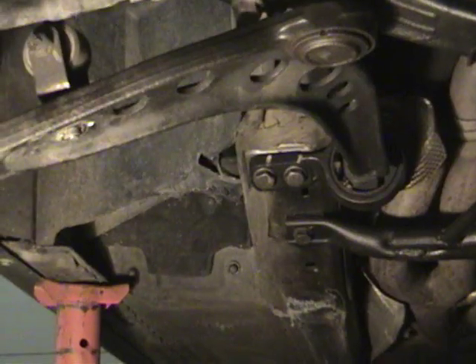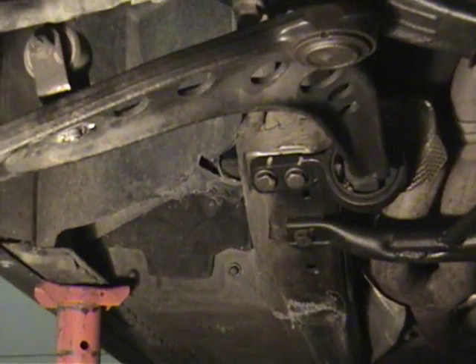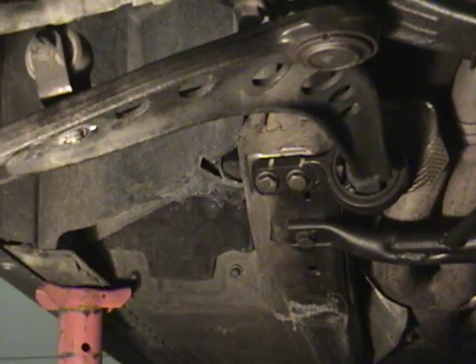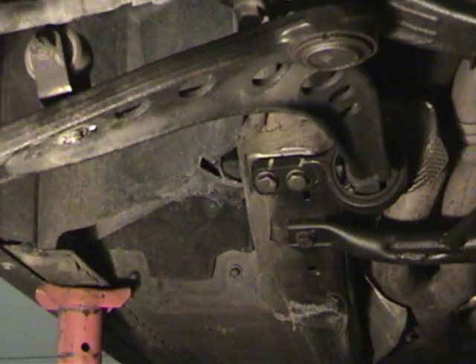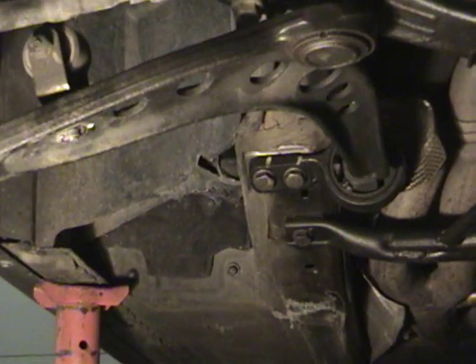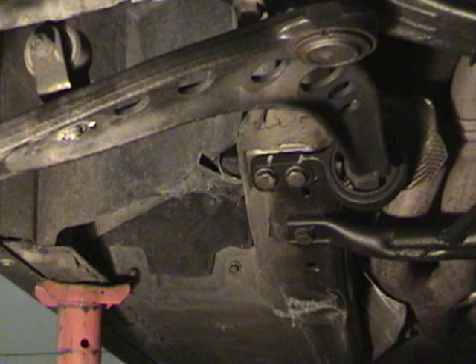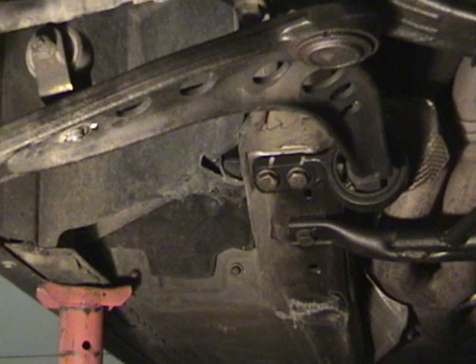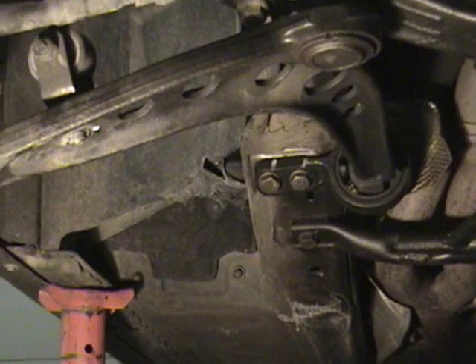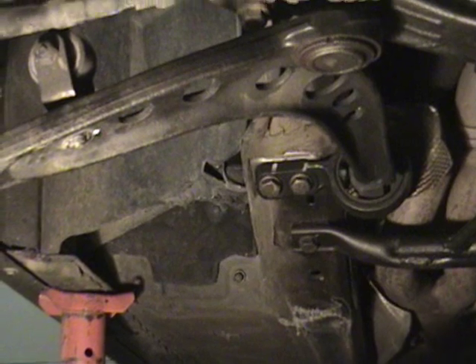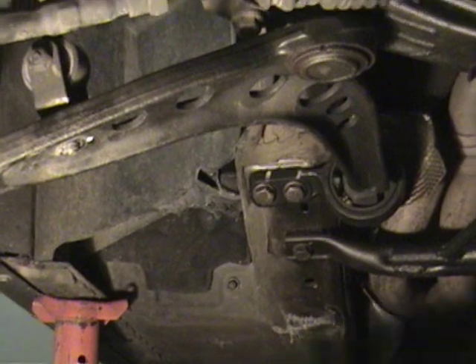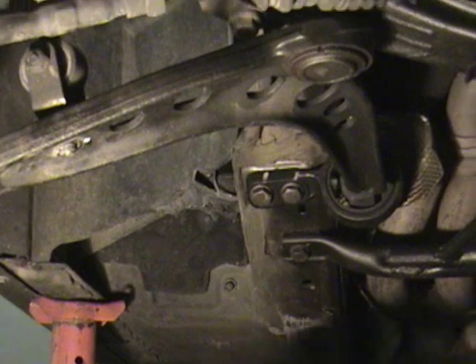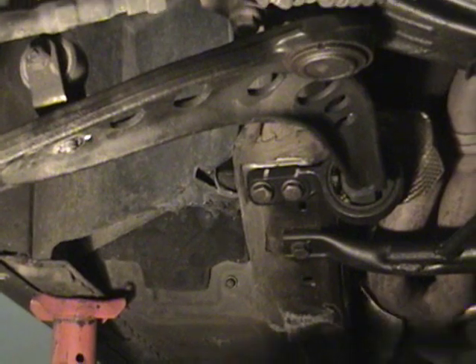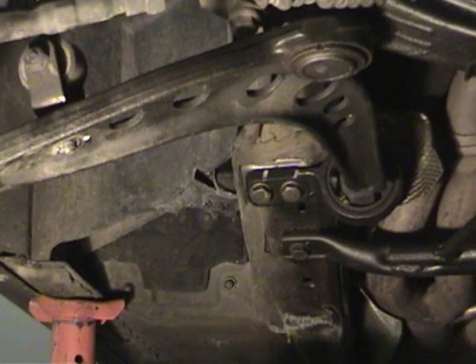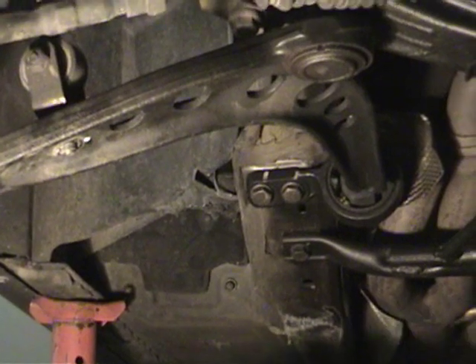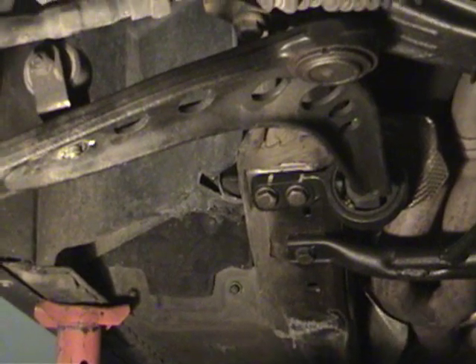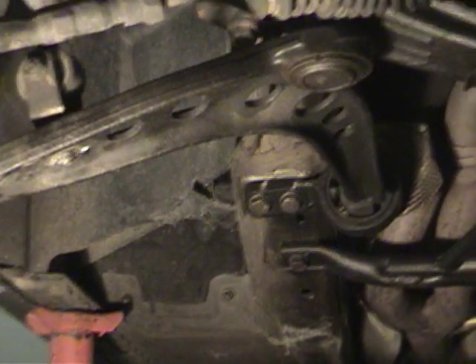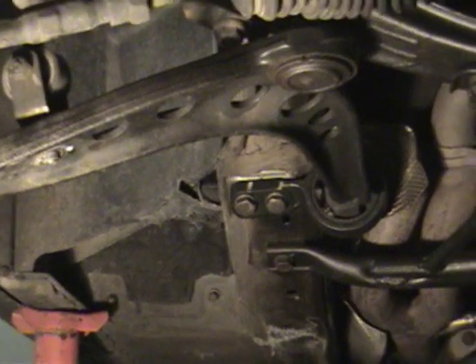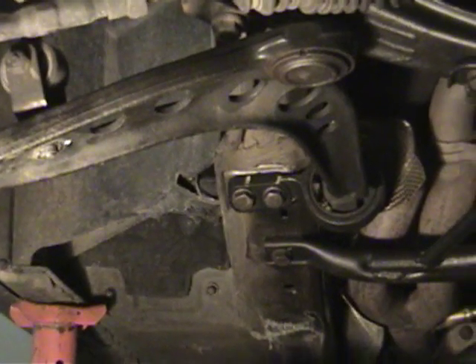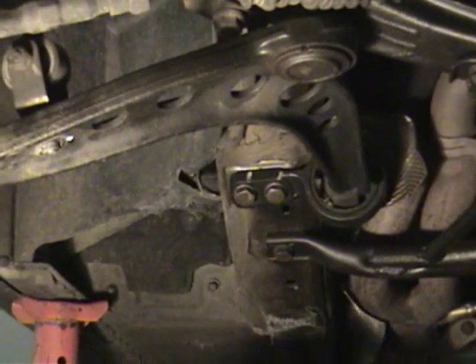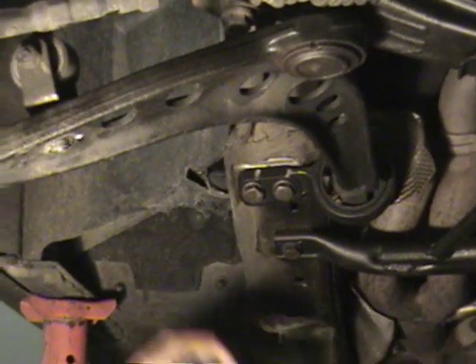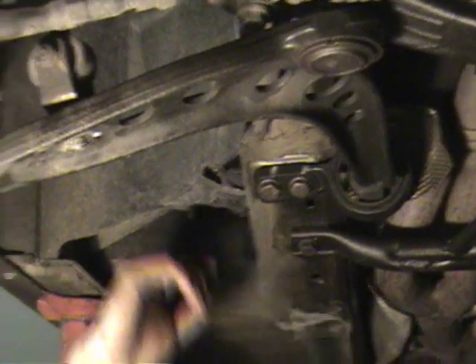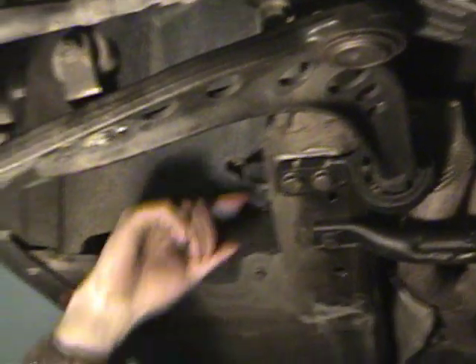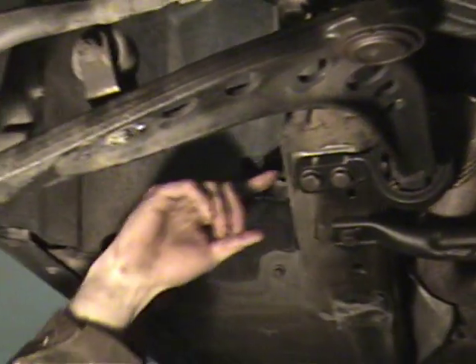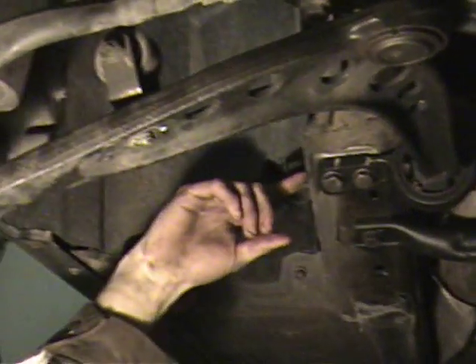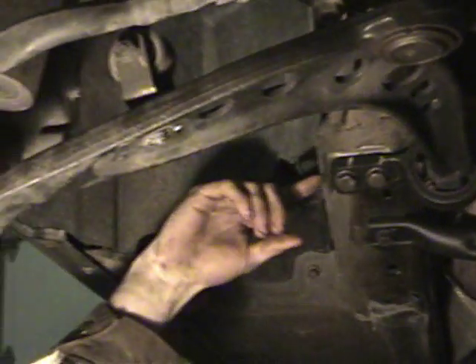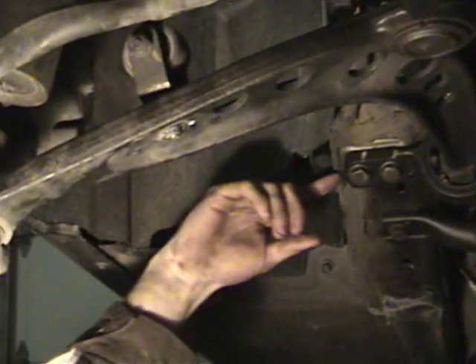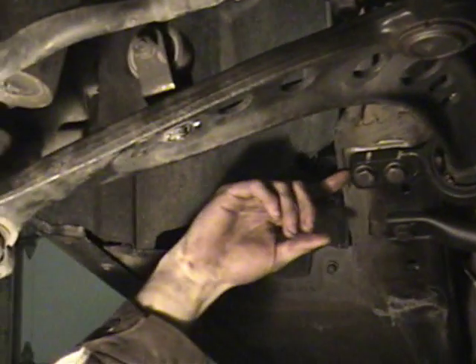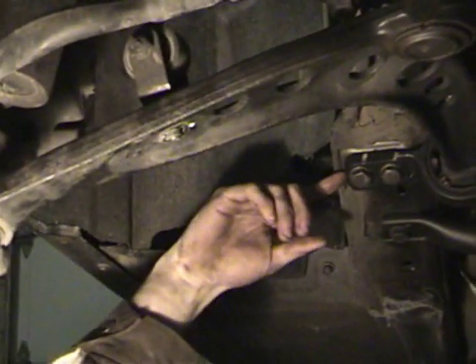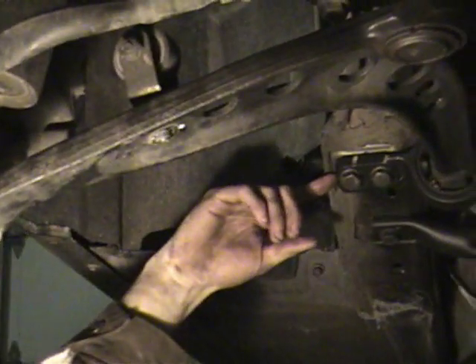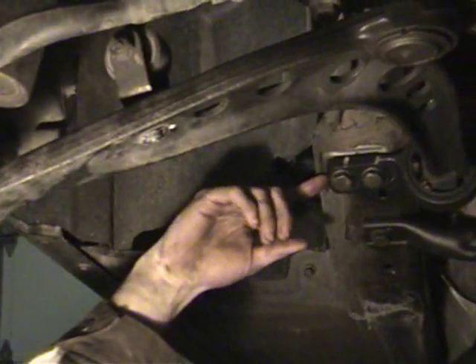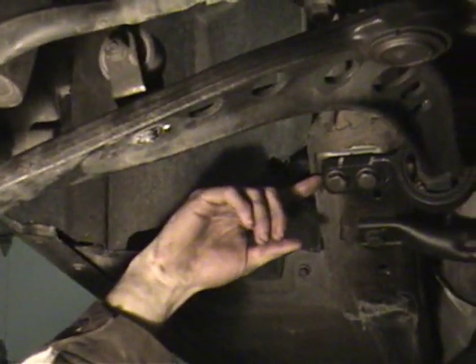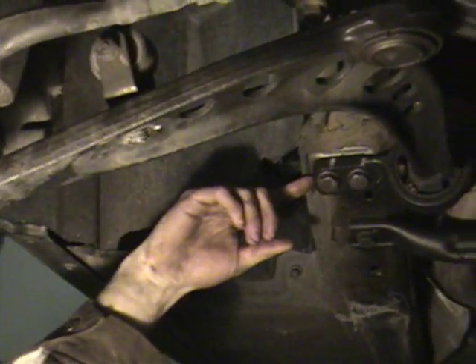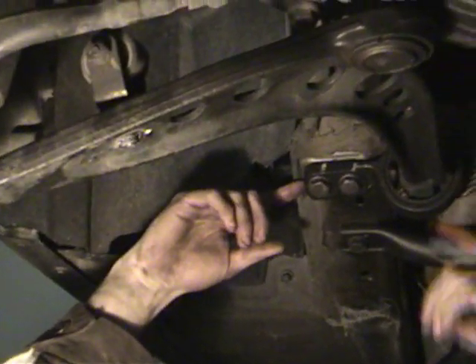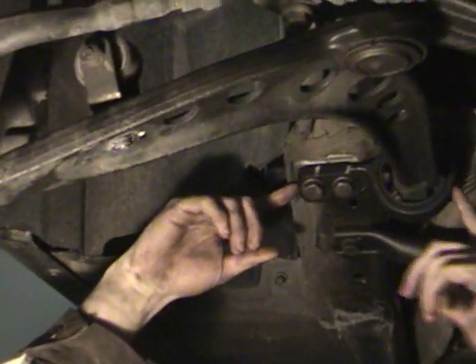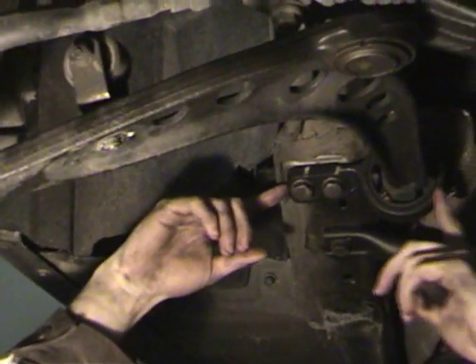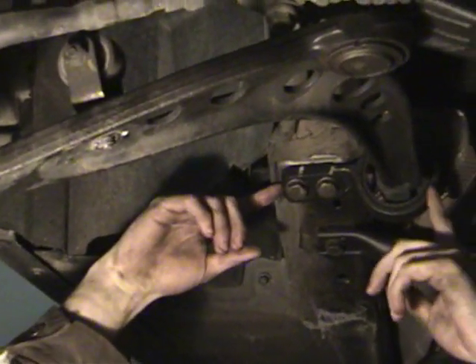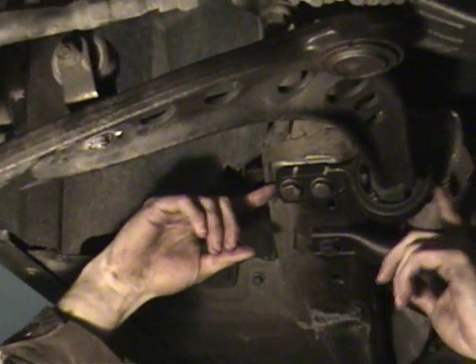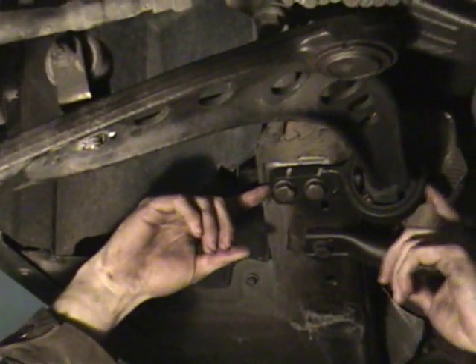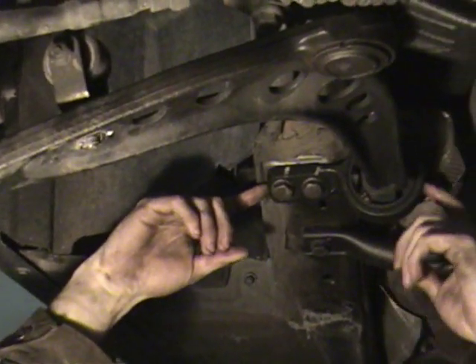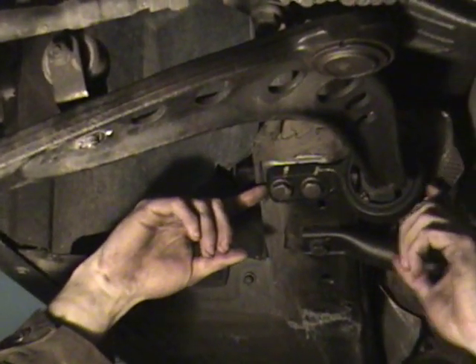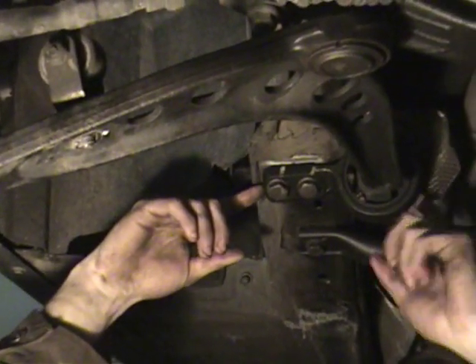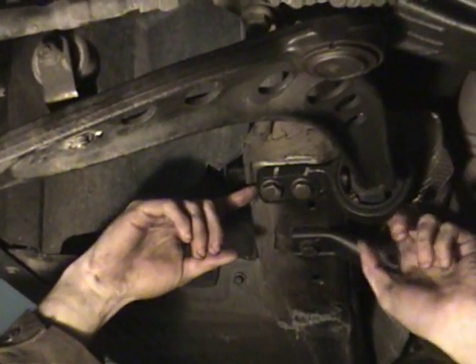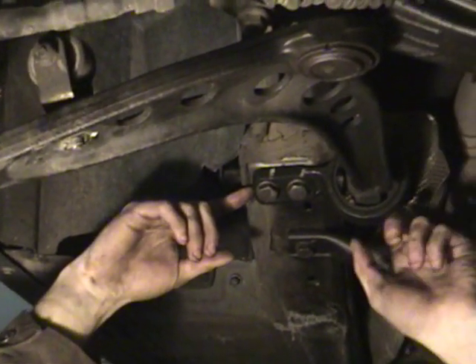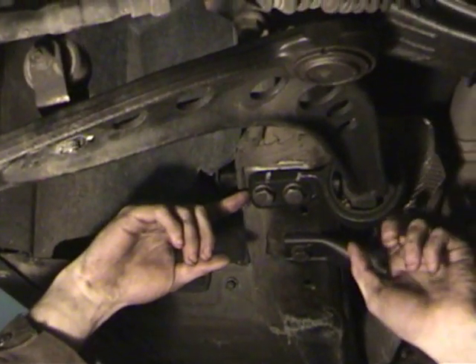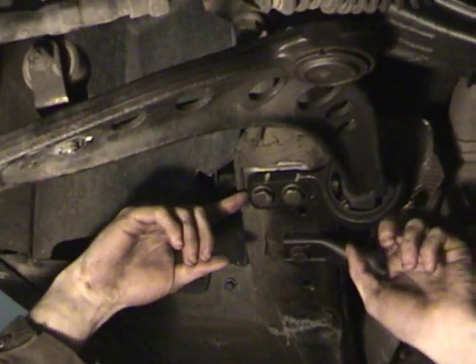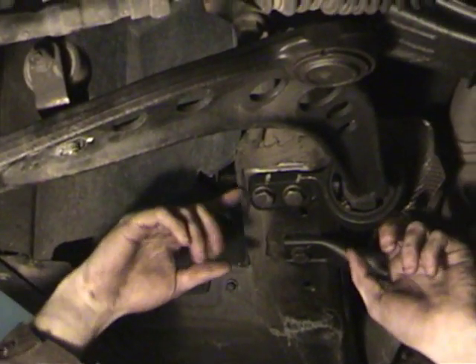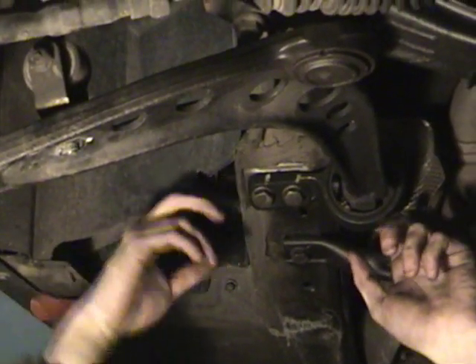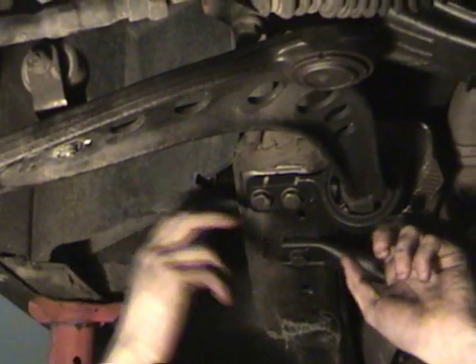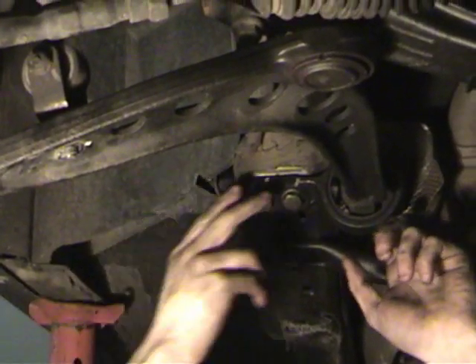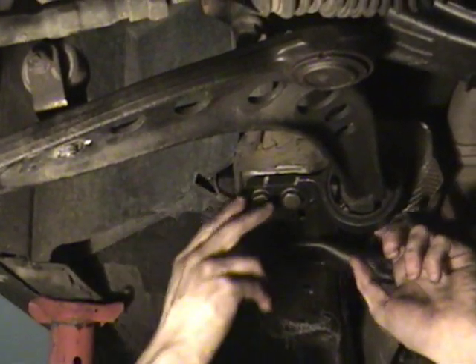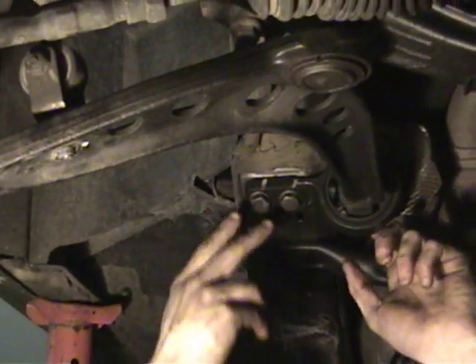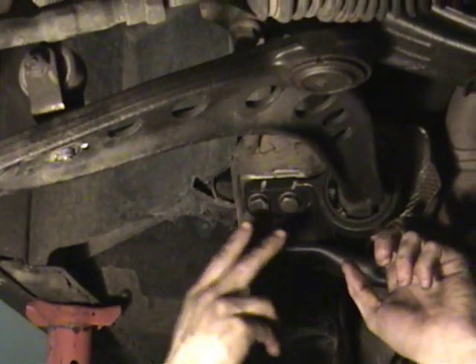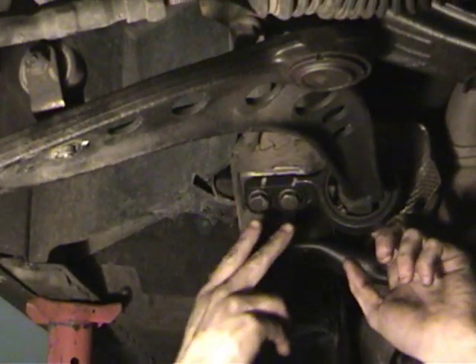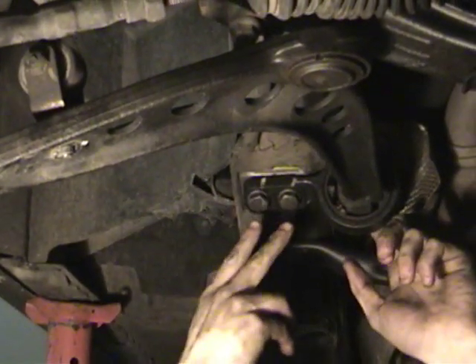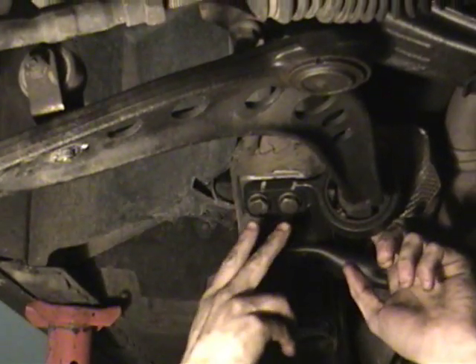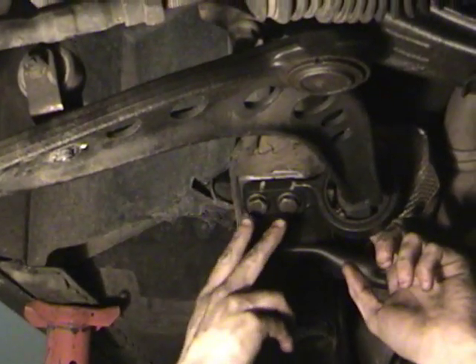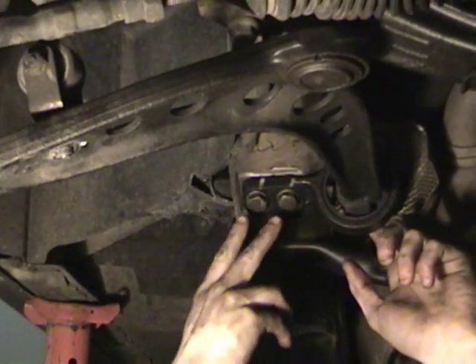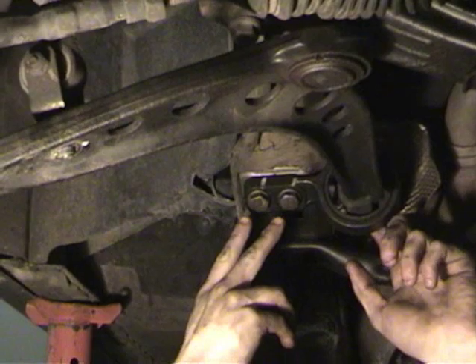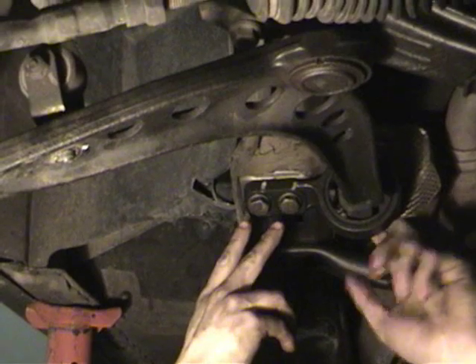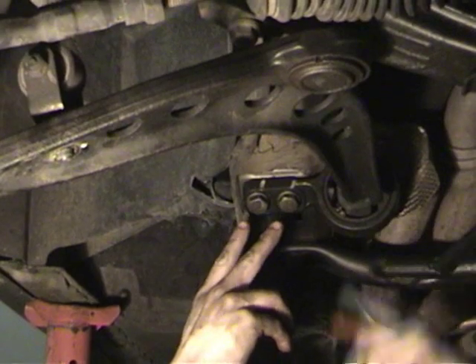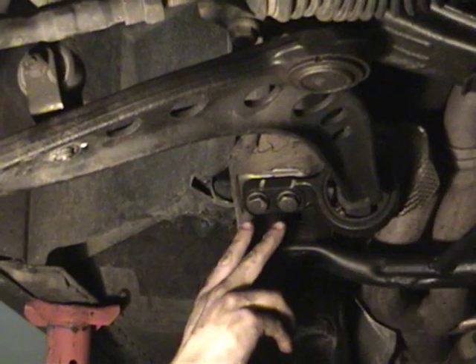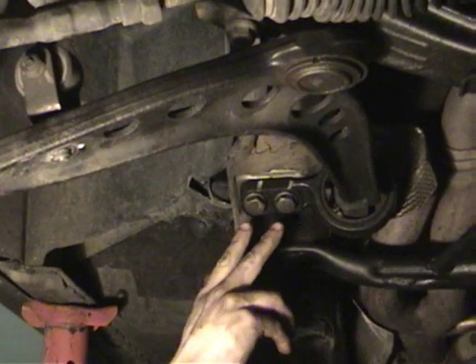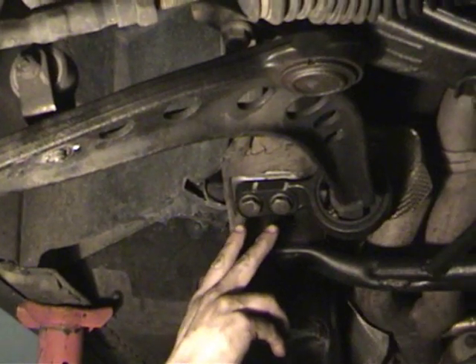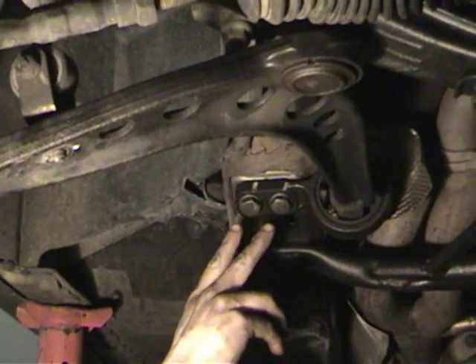Now we're going to remove the carrier back here. There are two bolts we're going to remove.